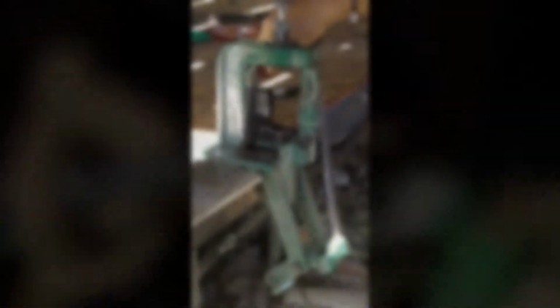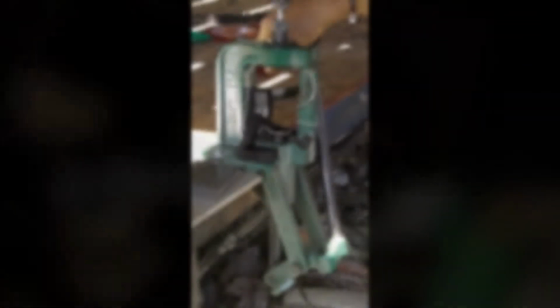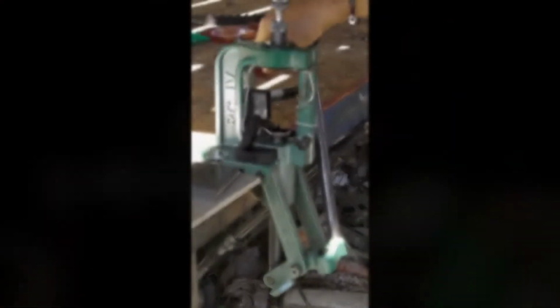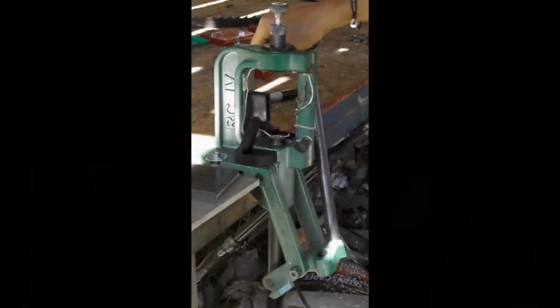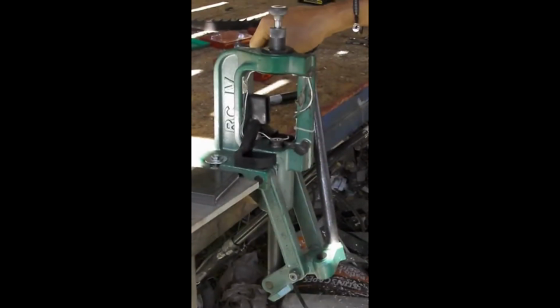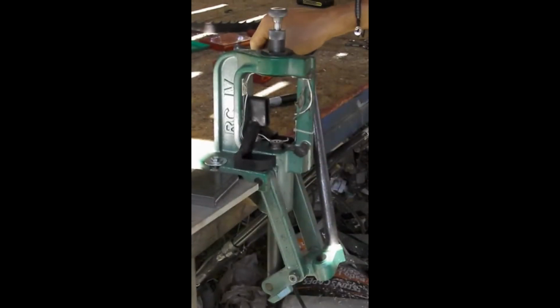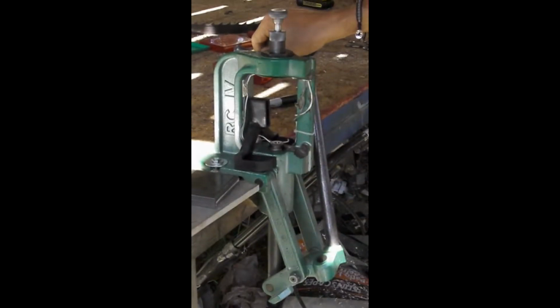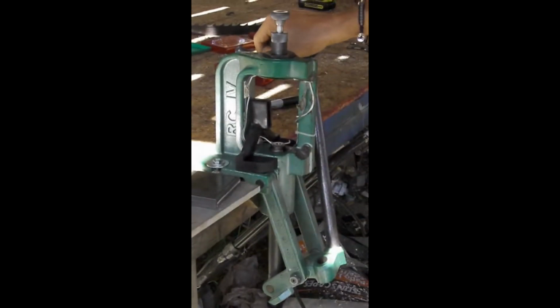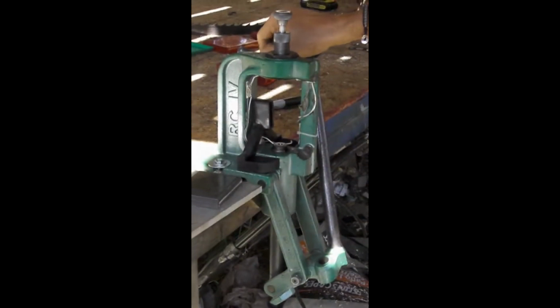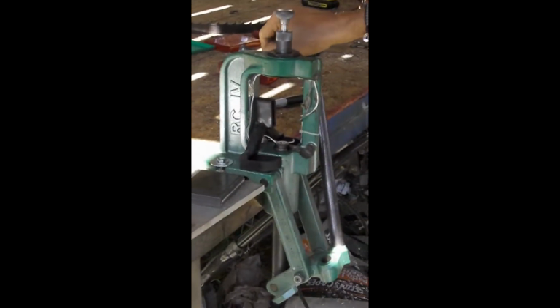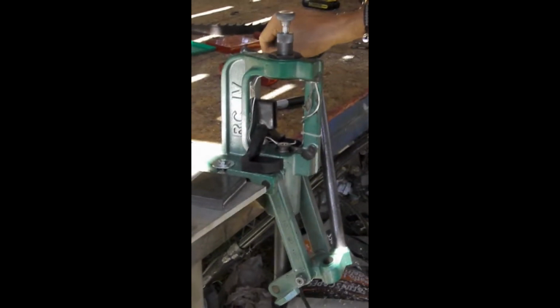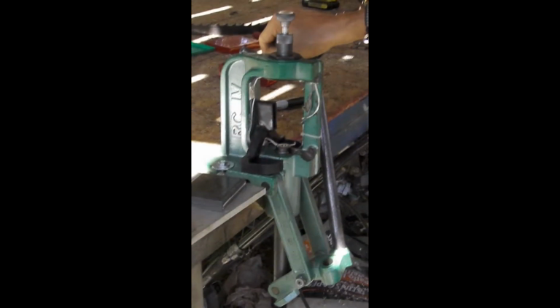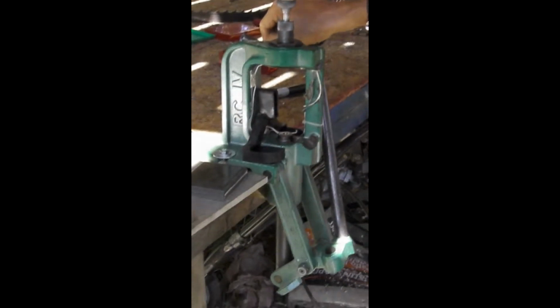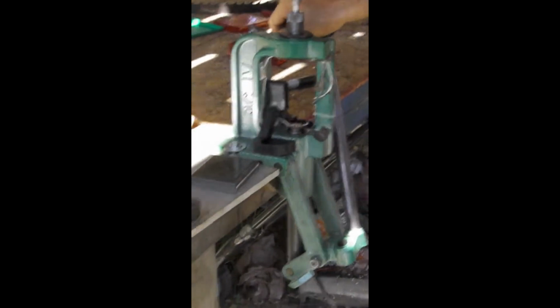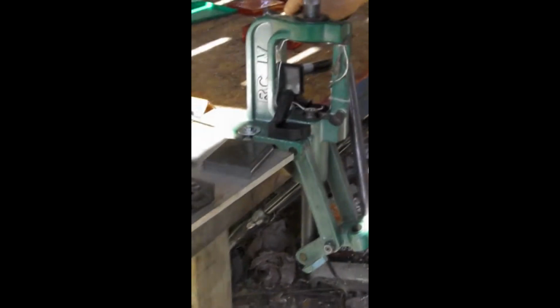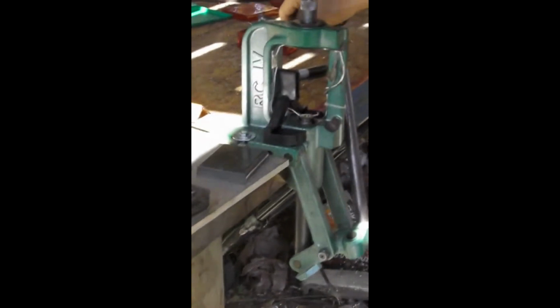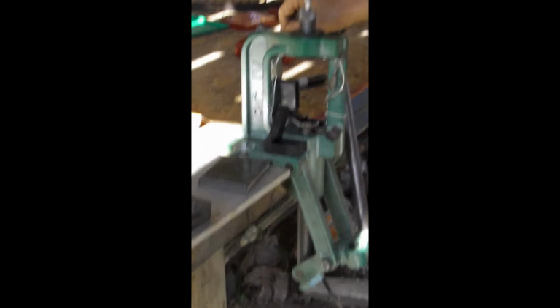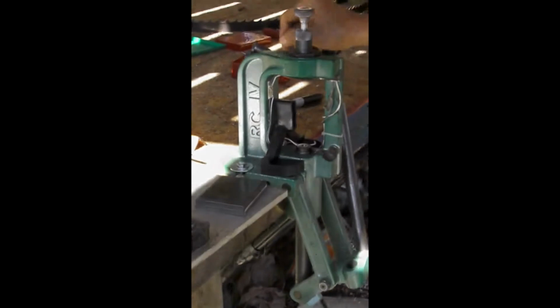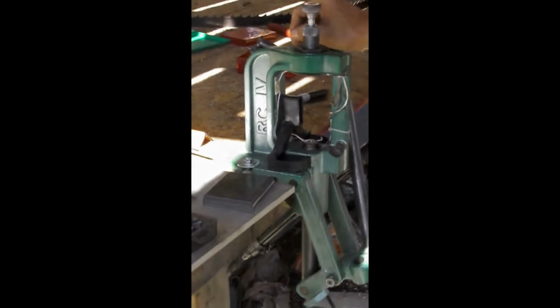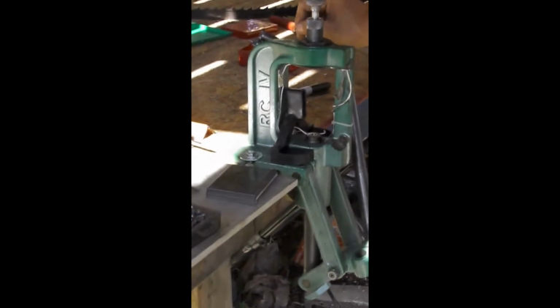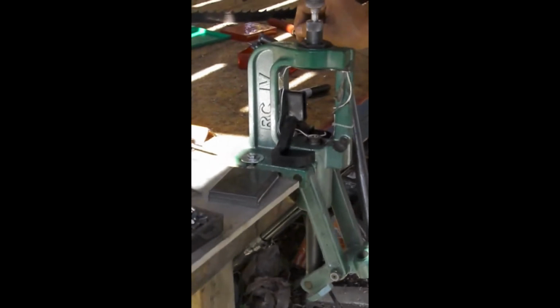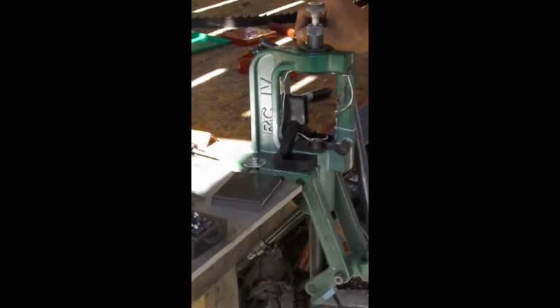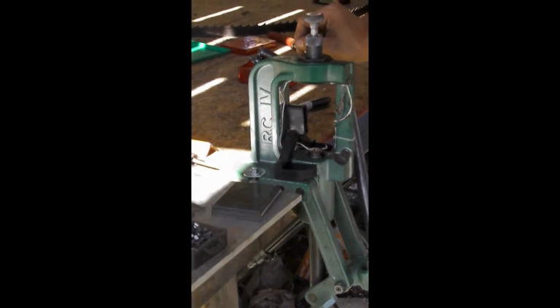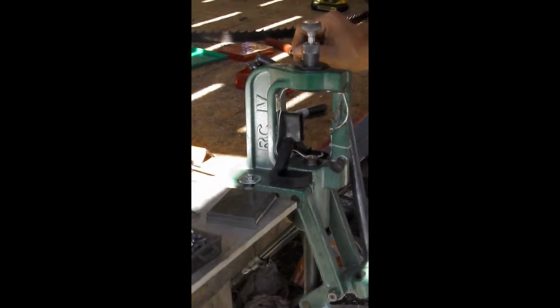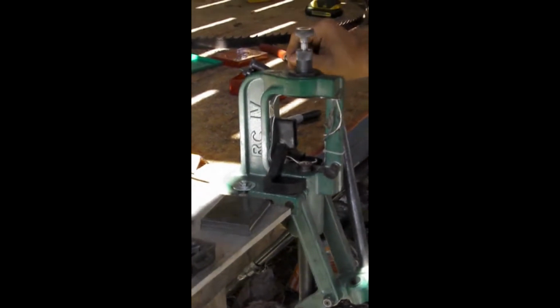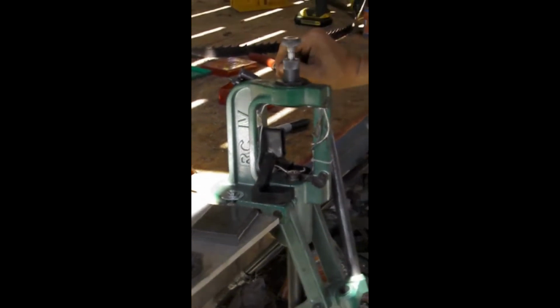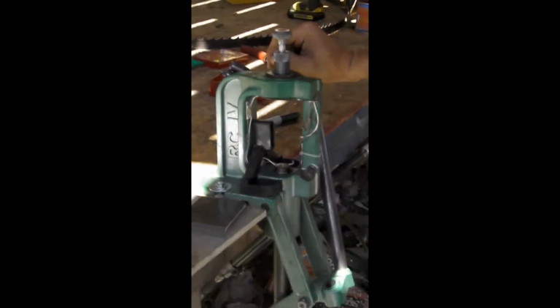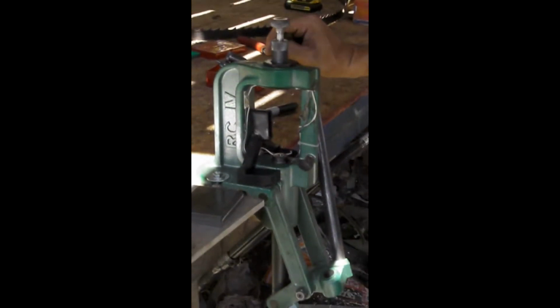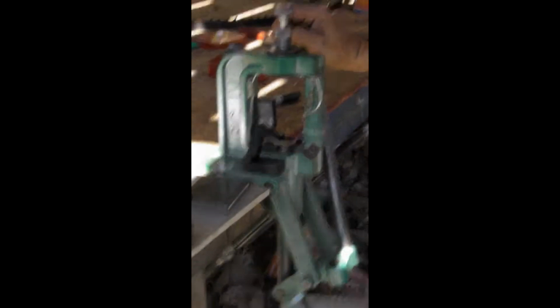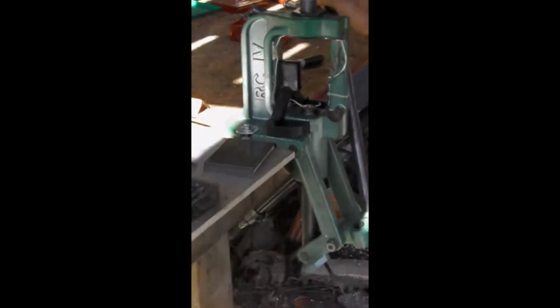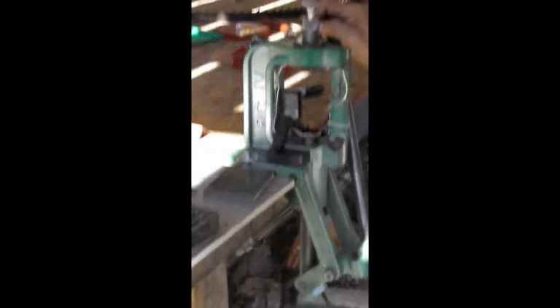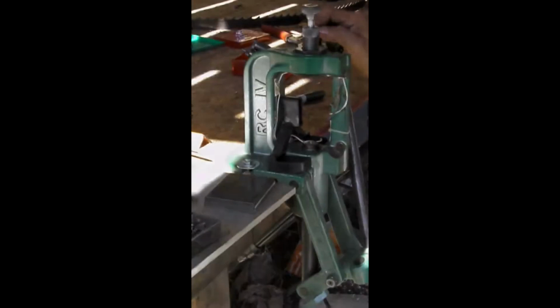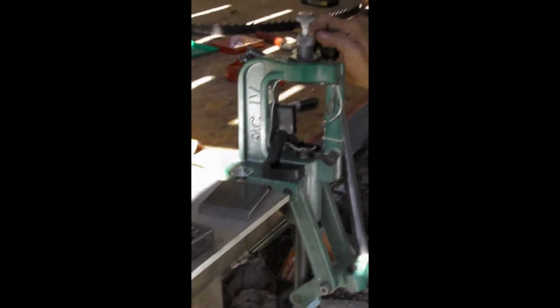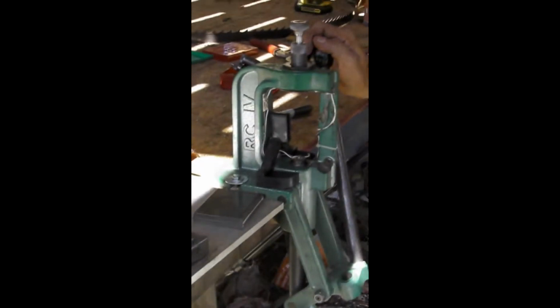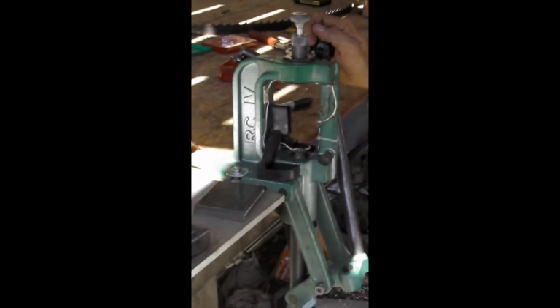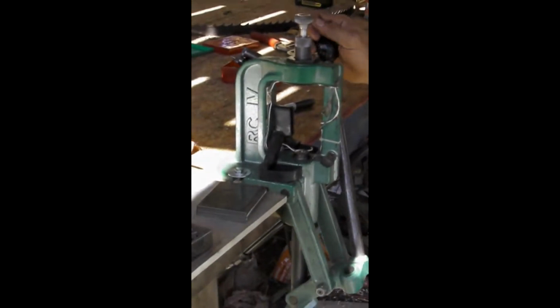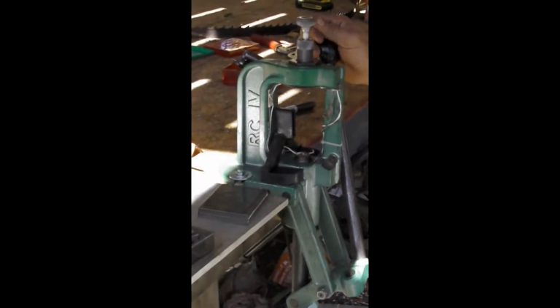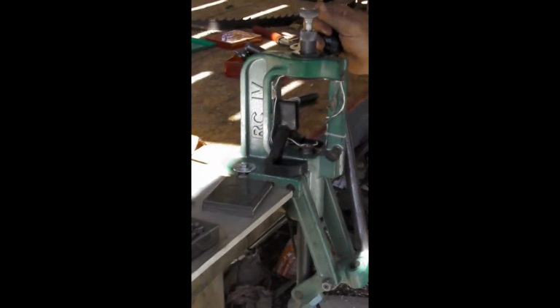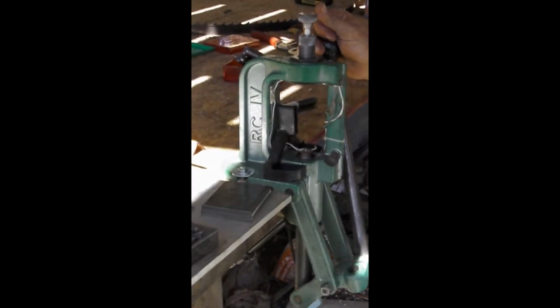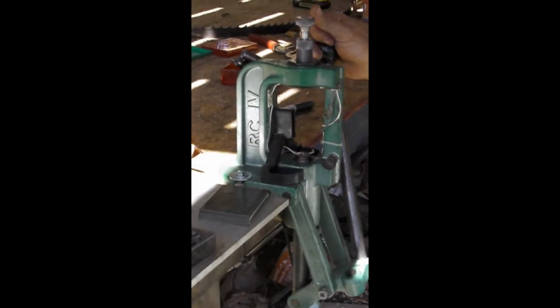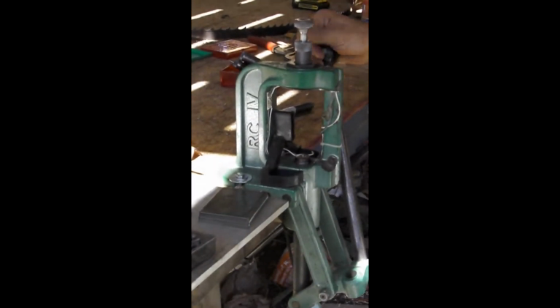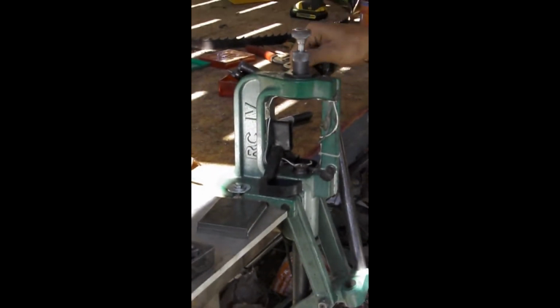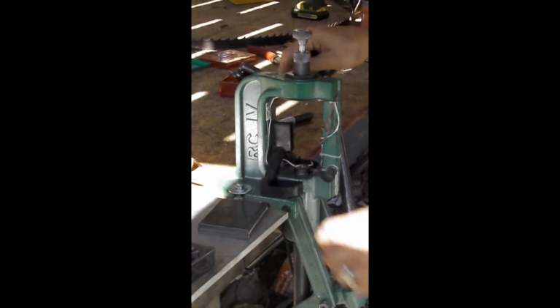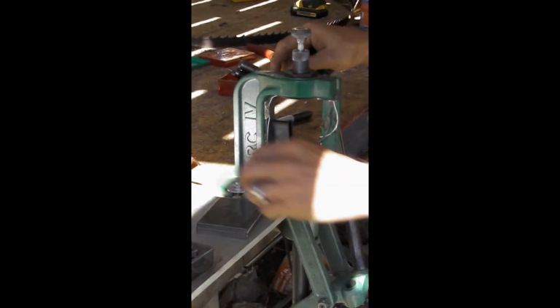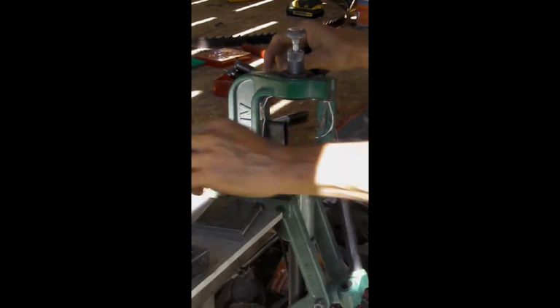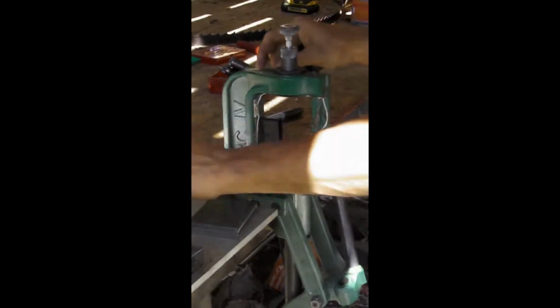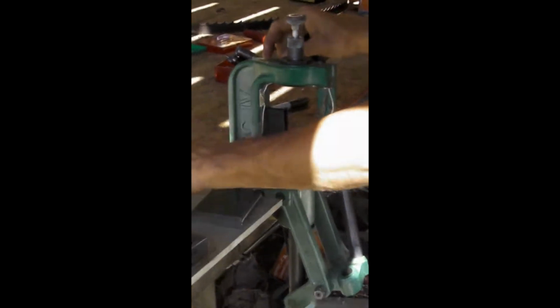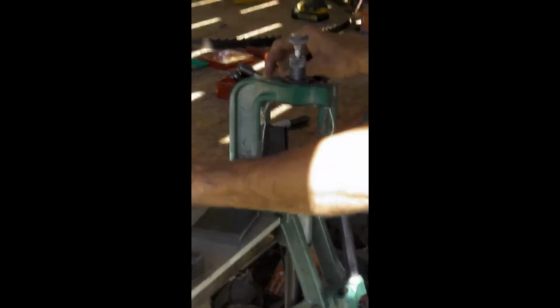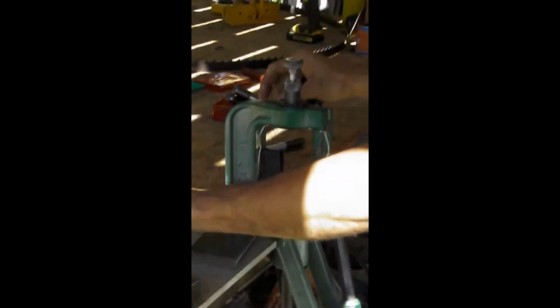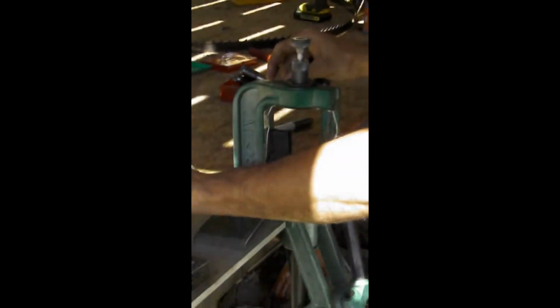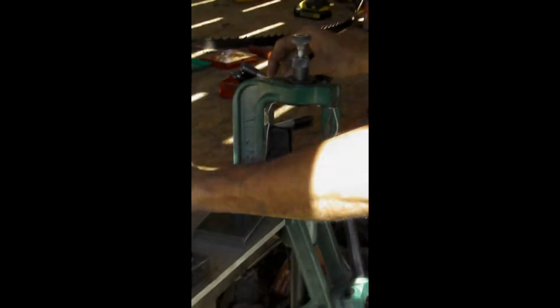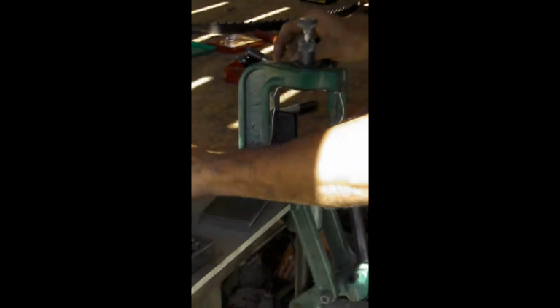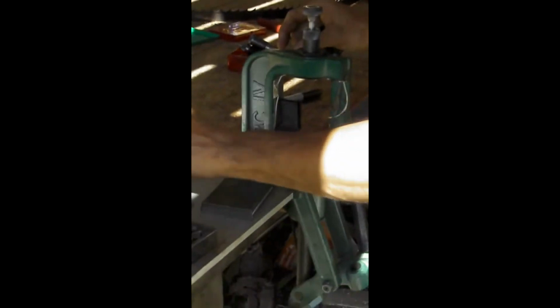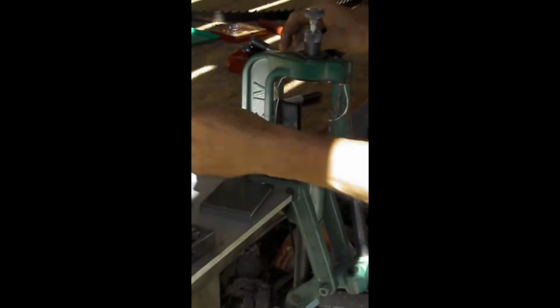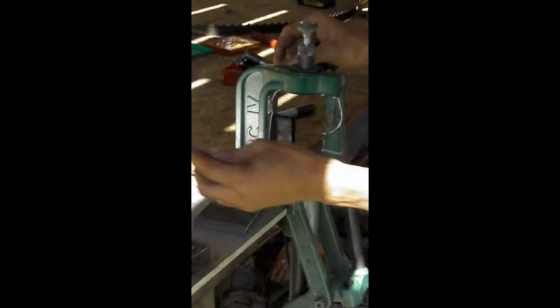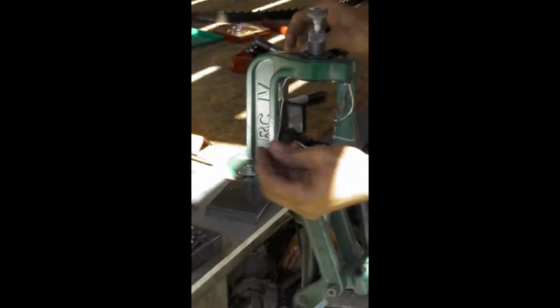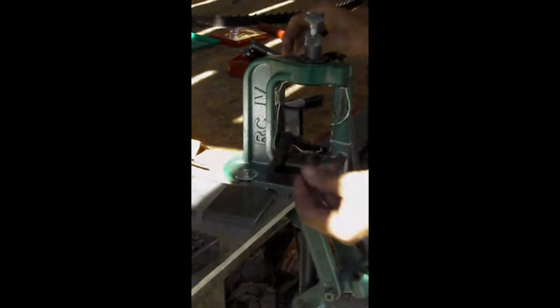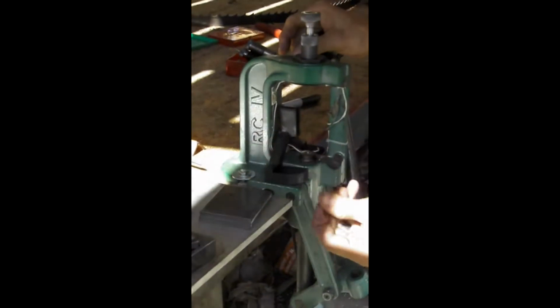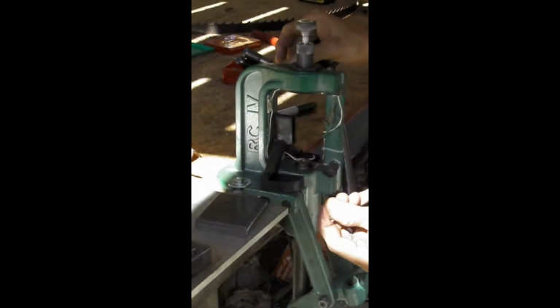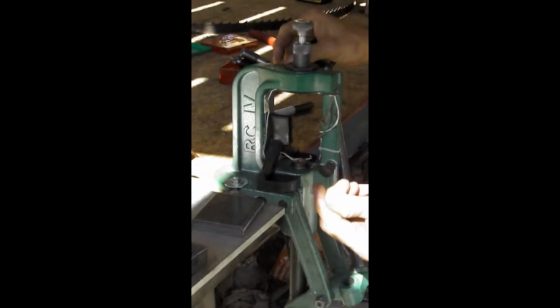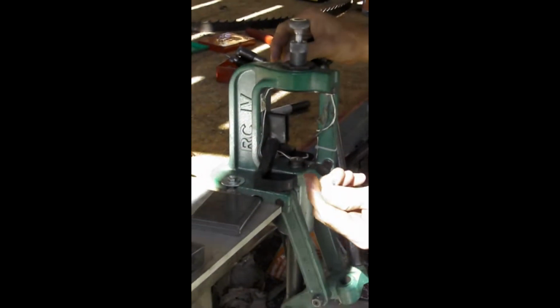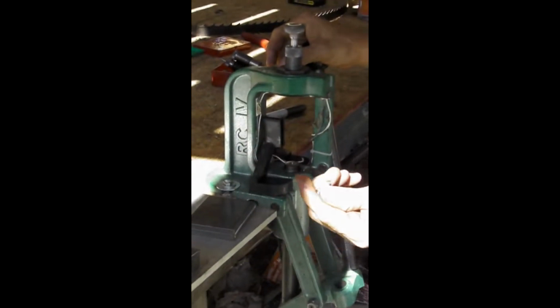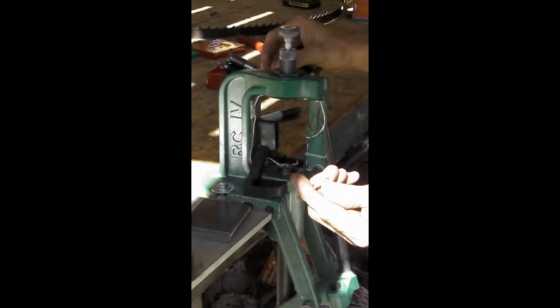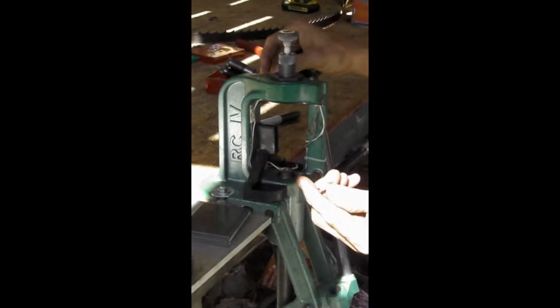This is one of my favorite steps. It is so easy, it is so fast, it is so simple.